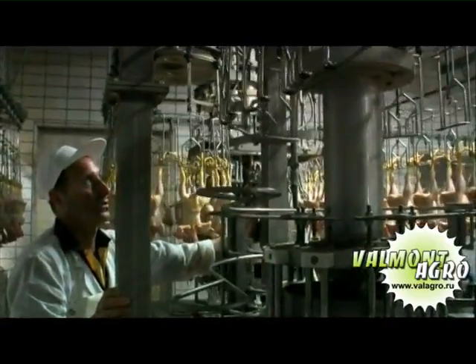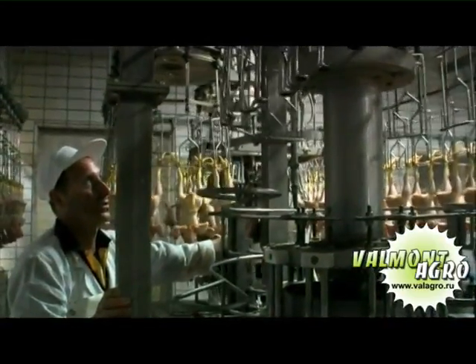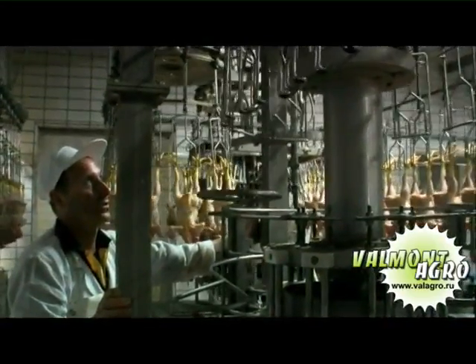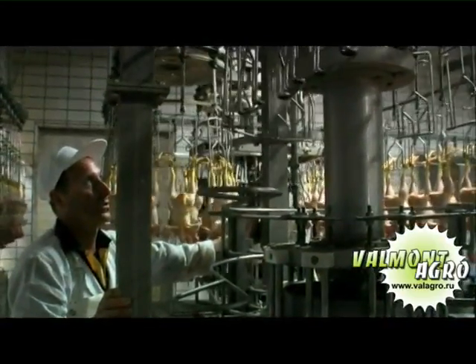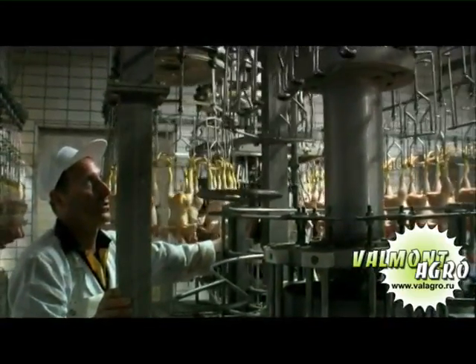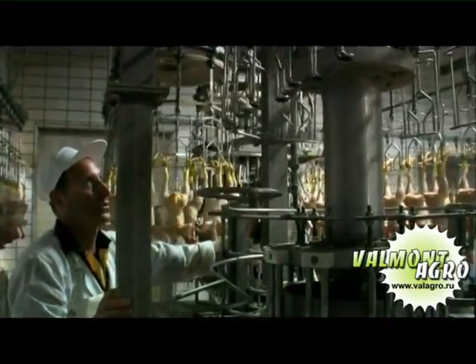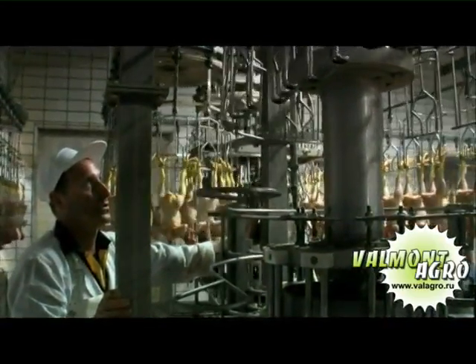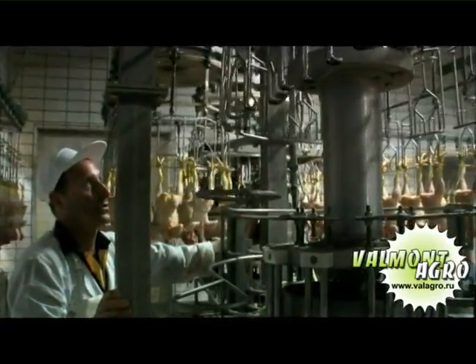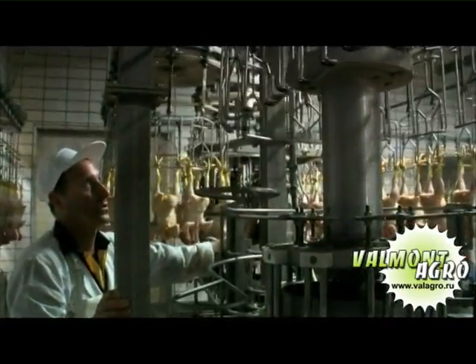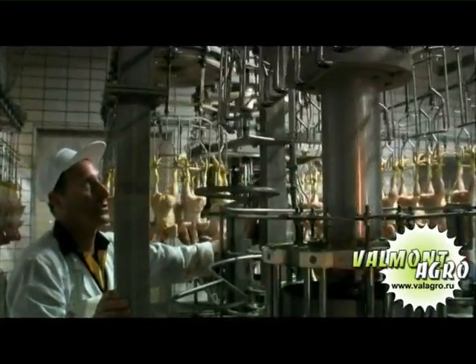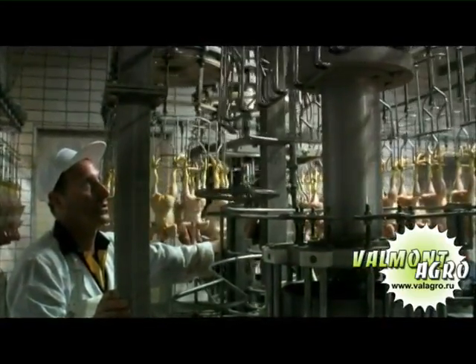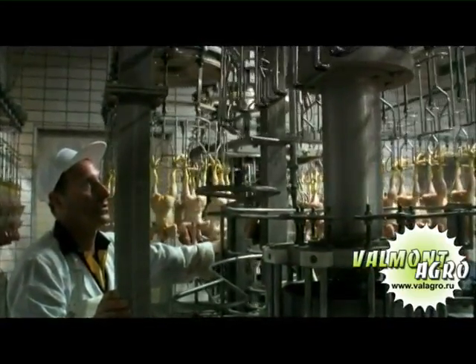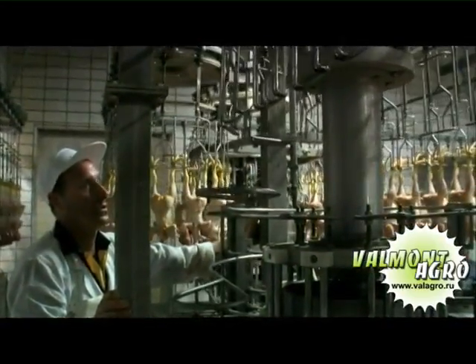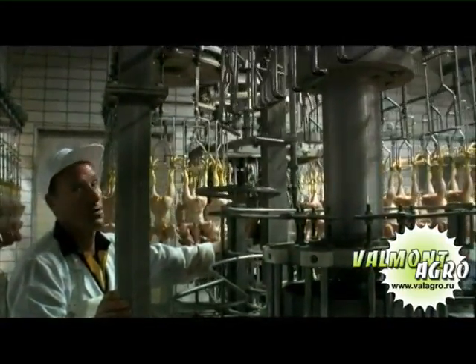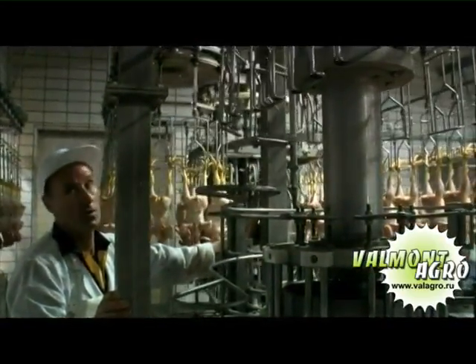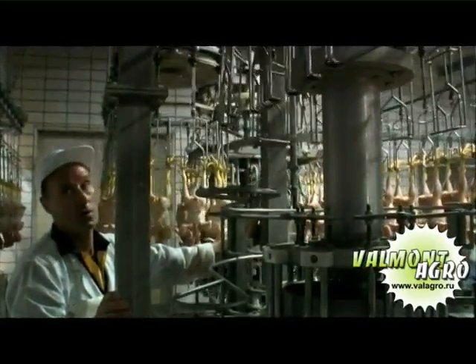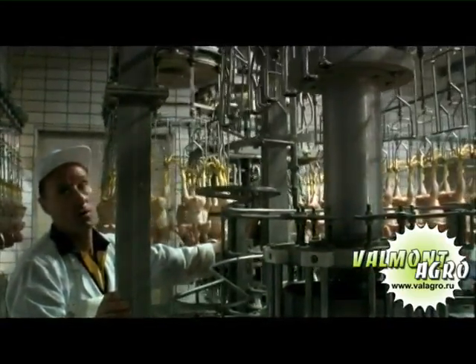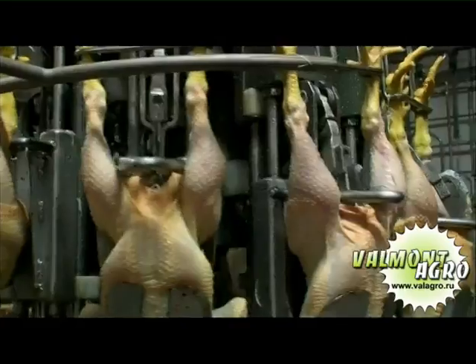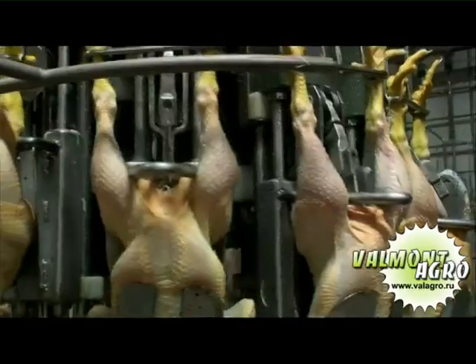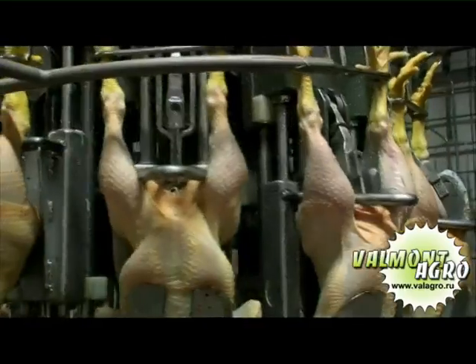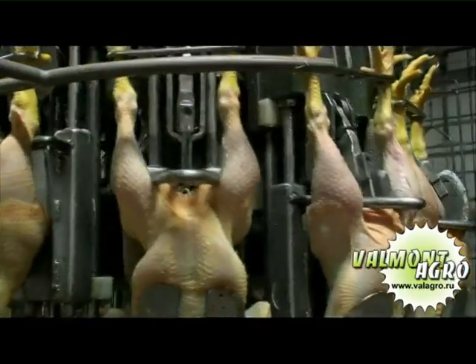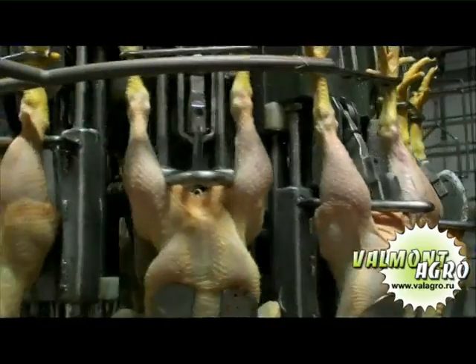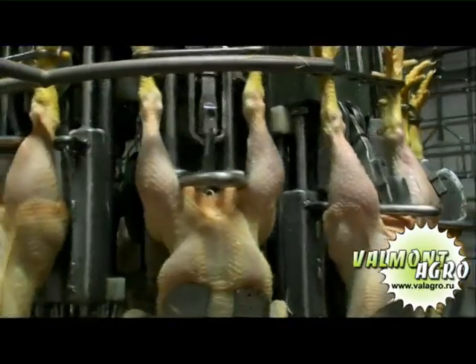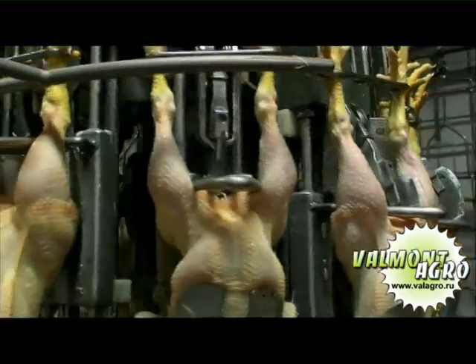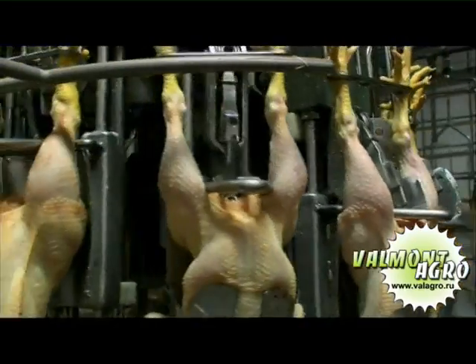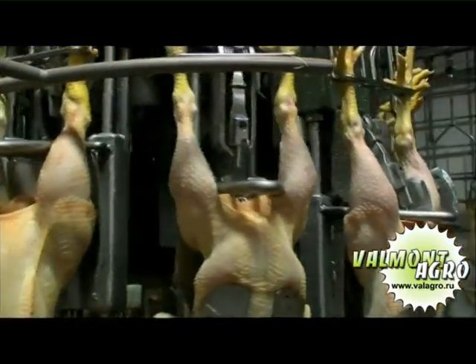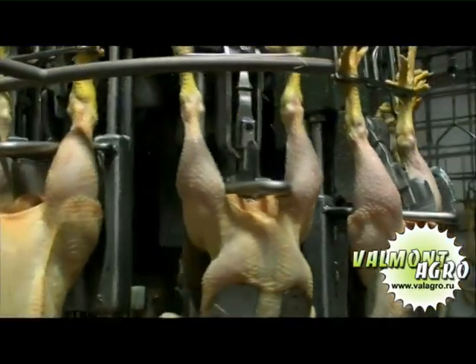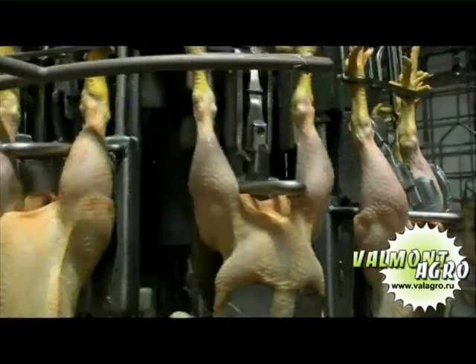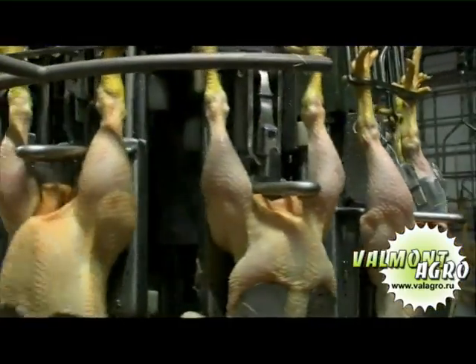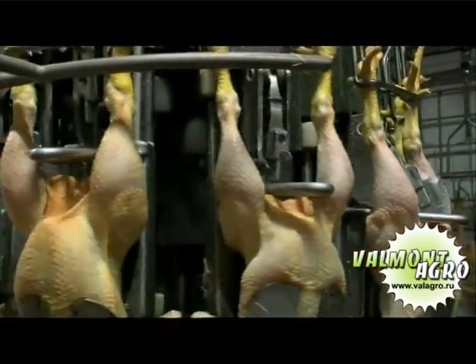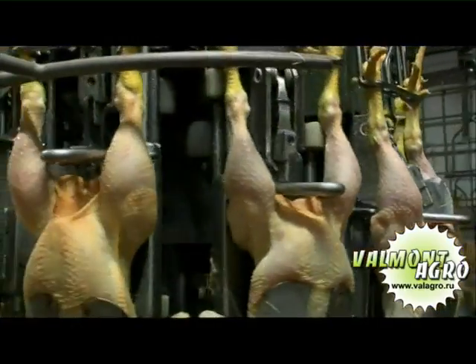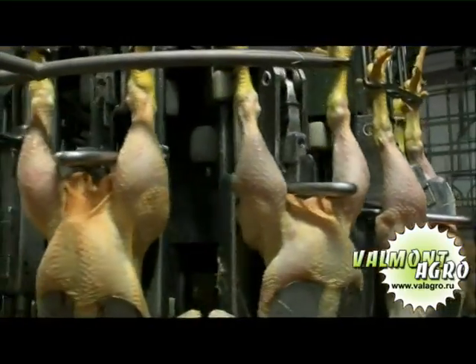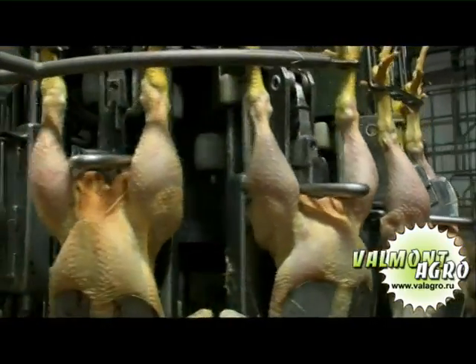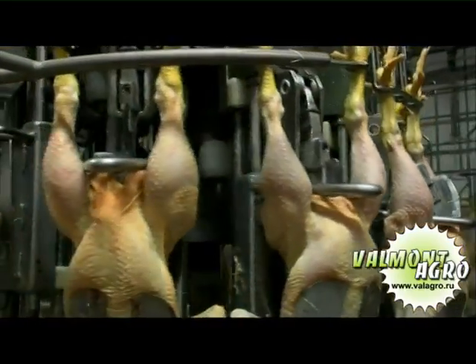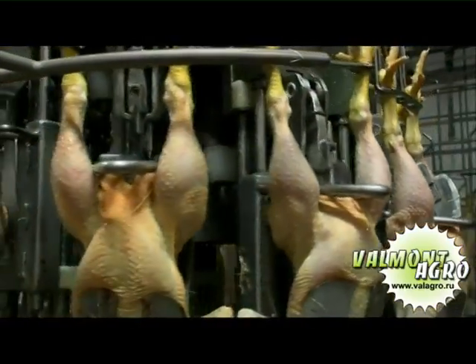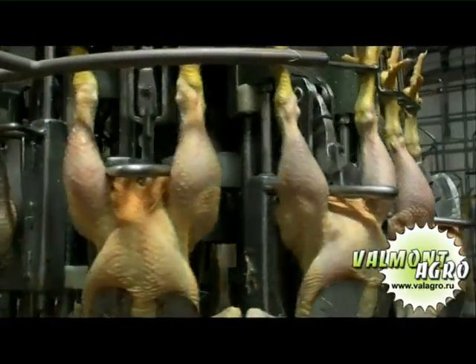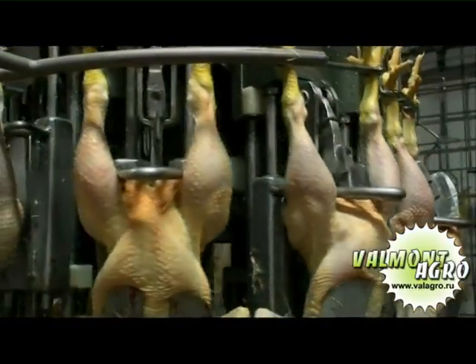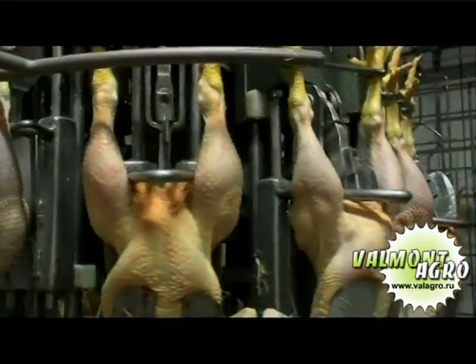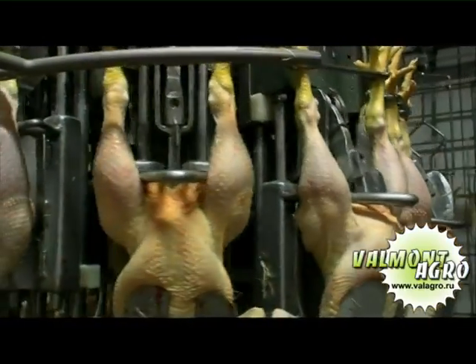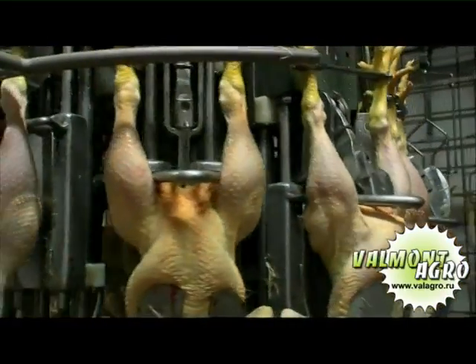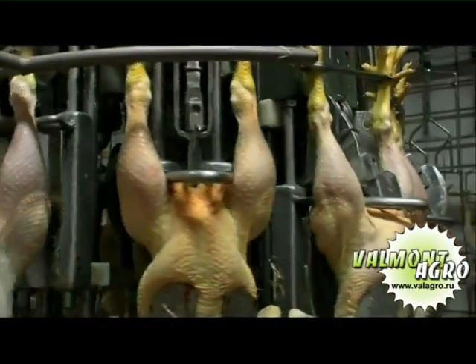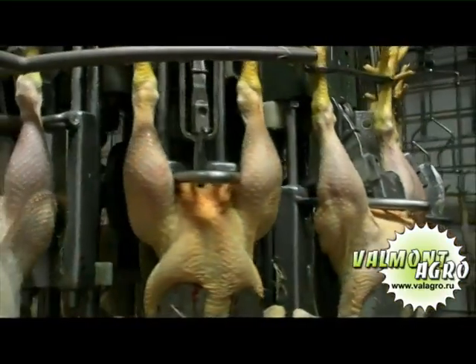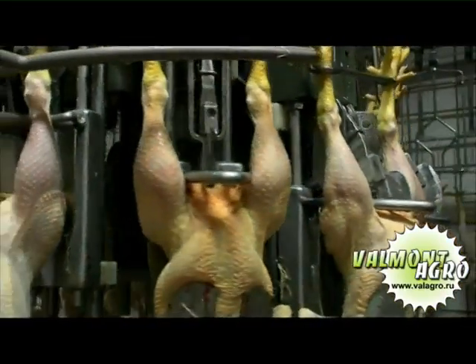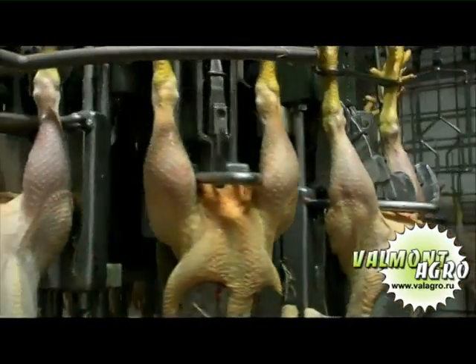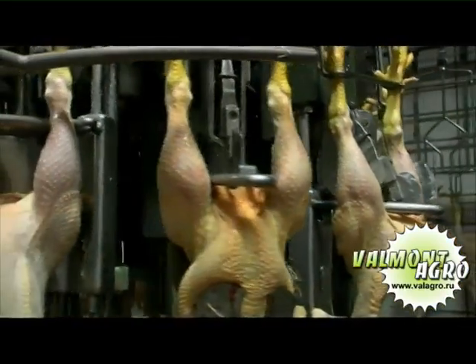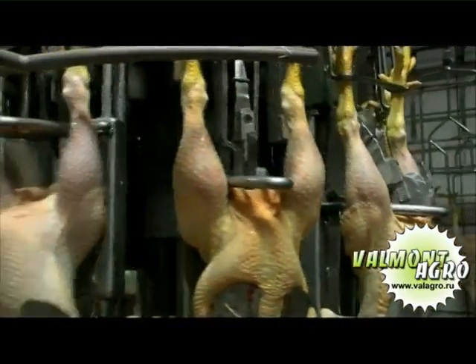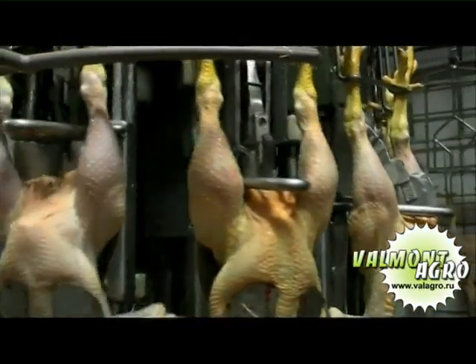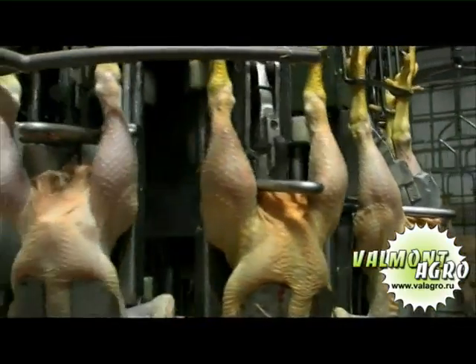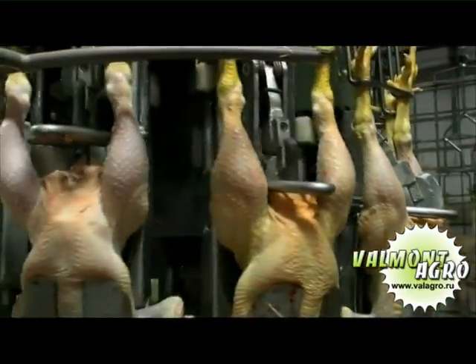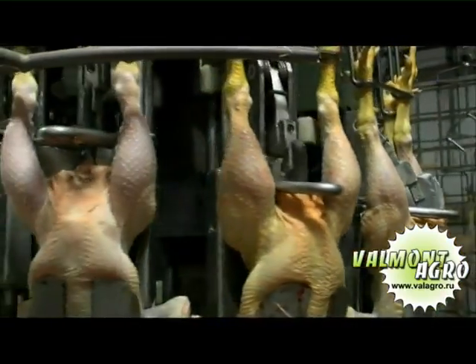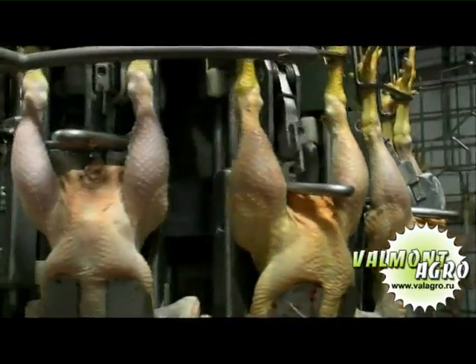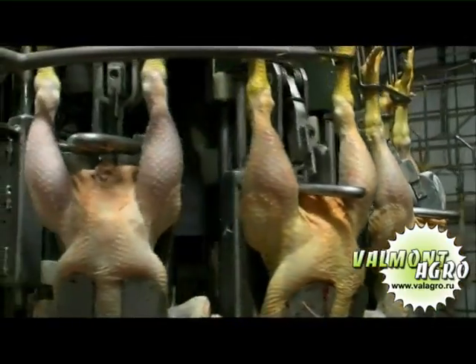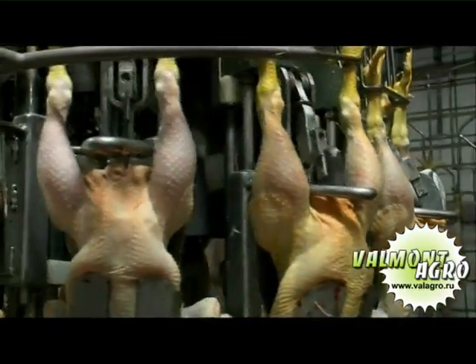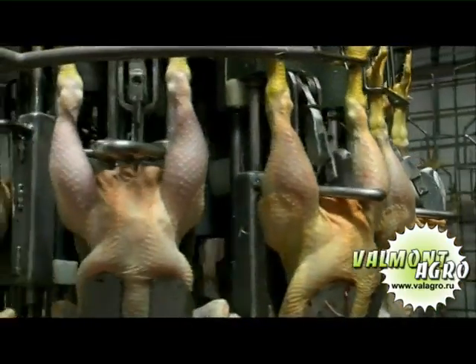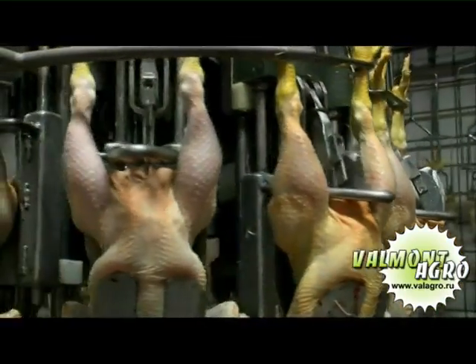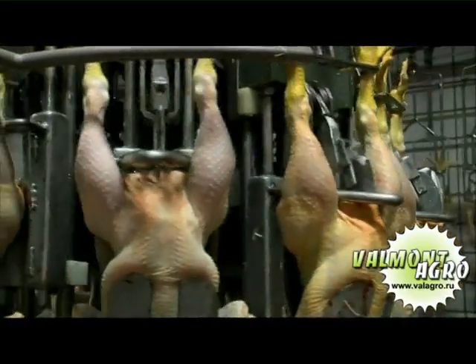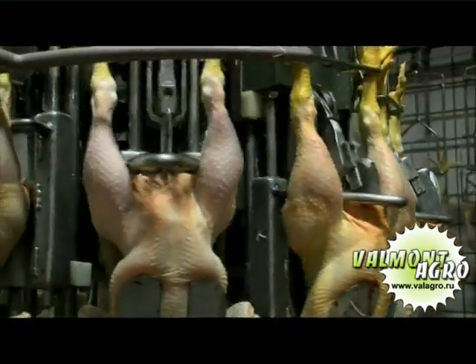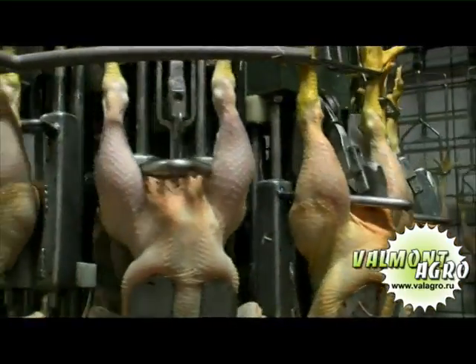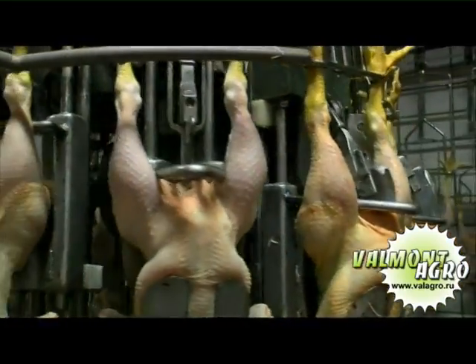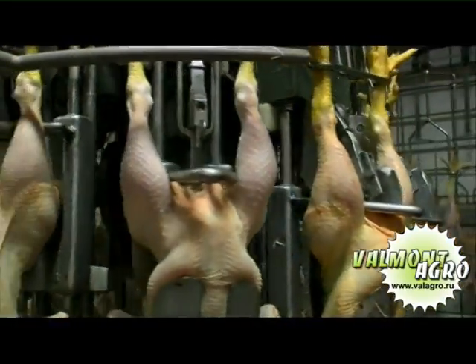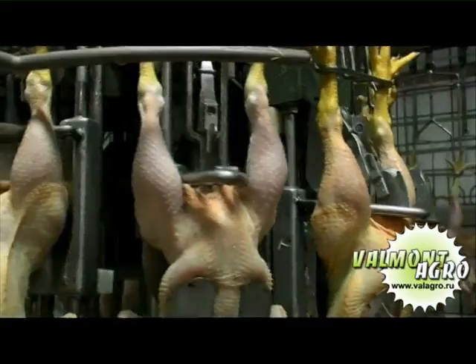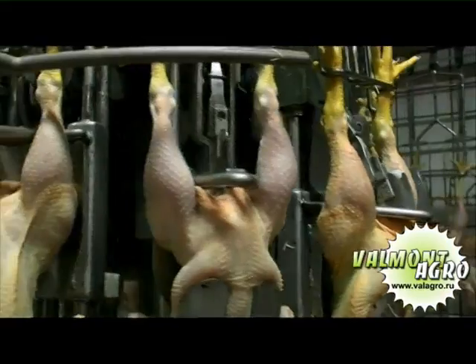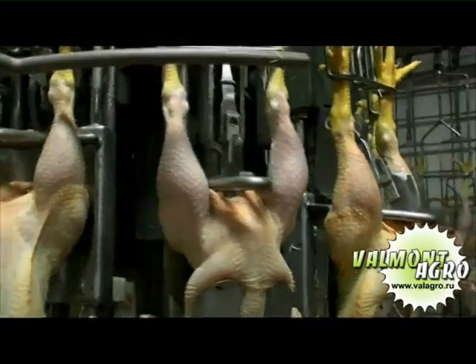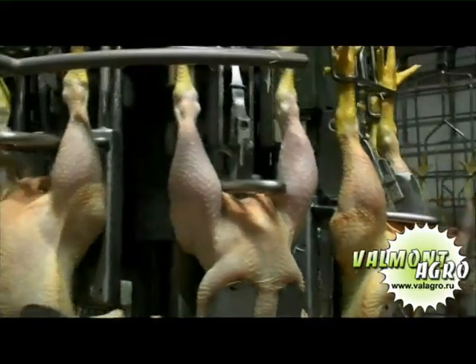The automatic abdomen cutting machine cuts the abdomen cavity open to facilitate the removal of the intestine sack.